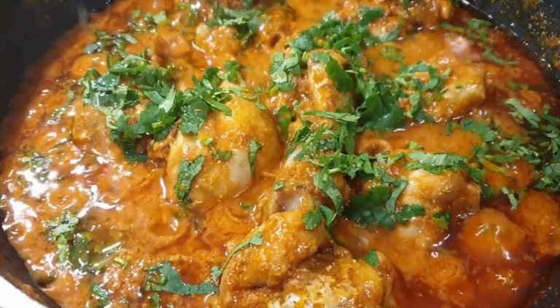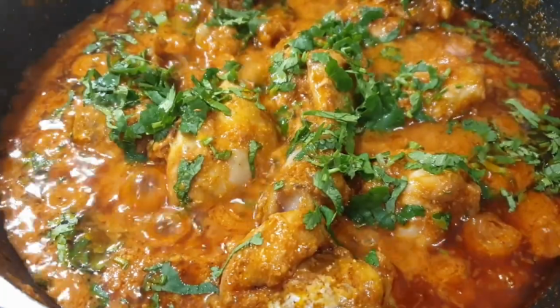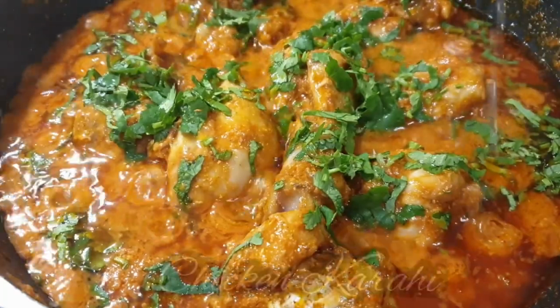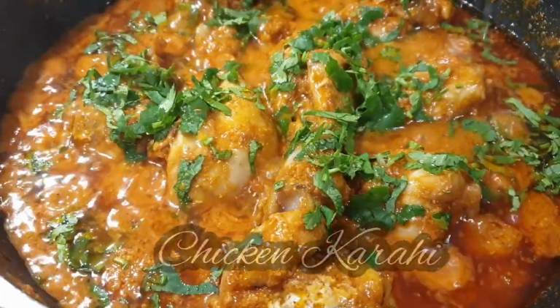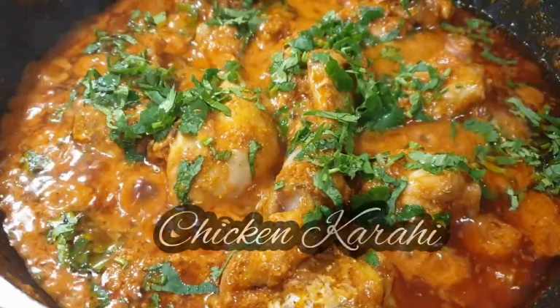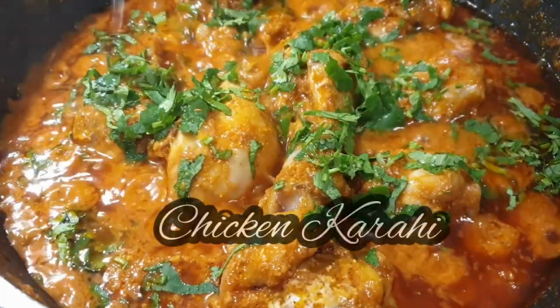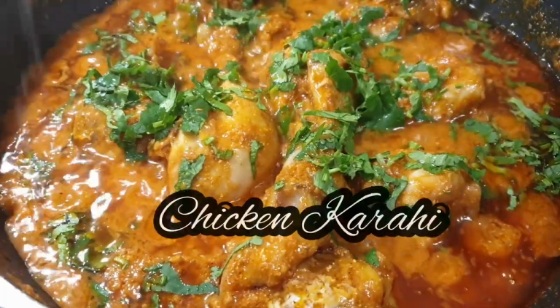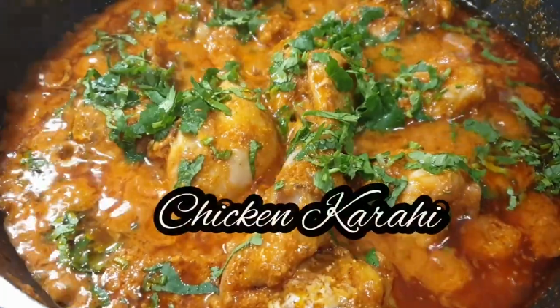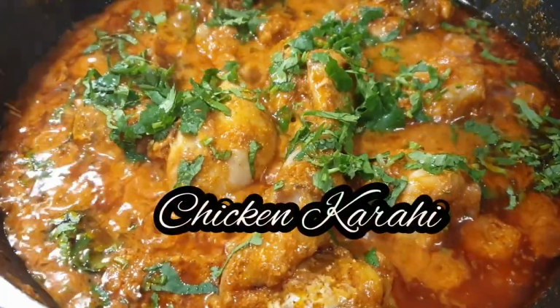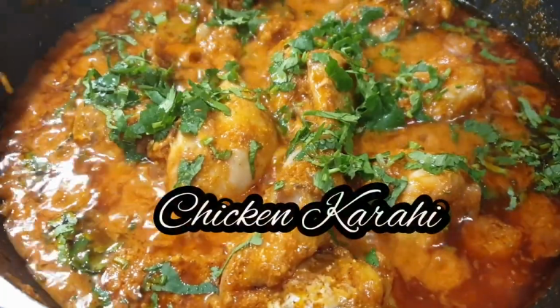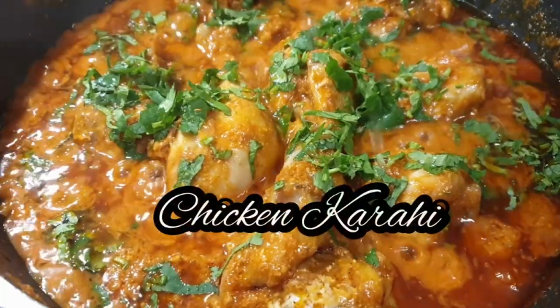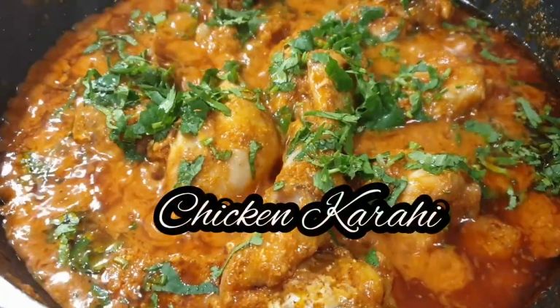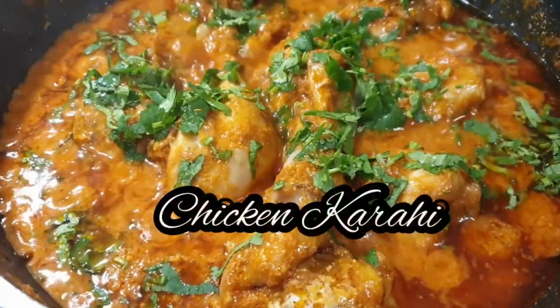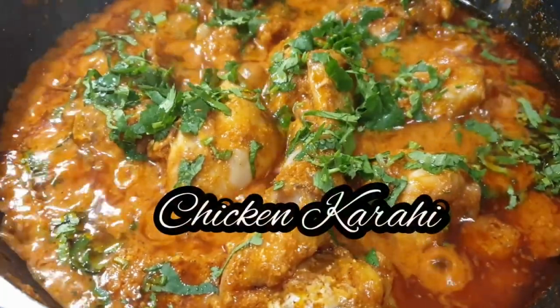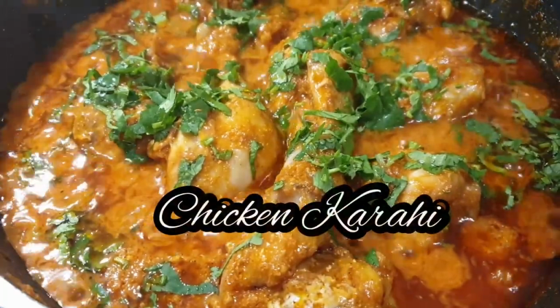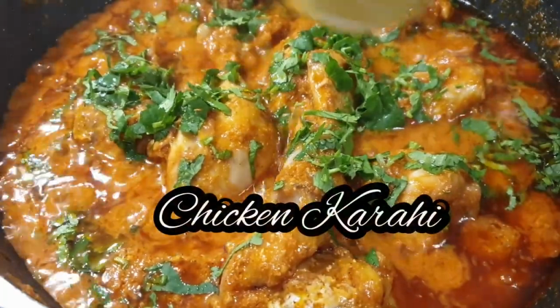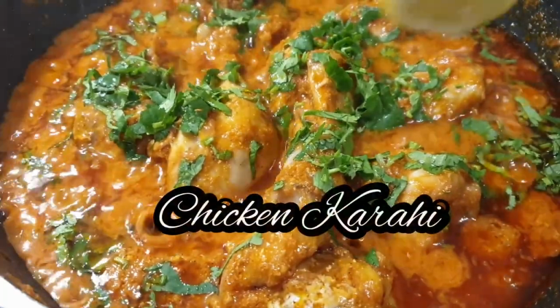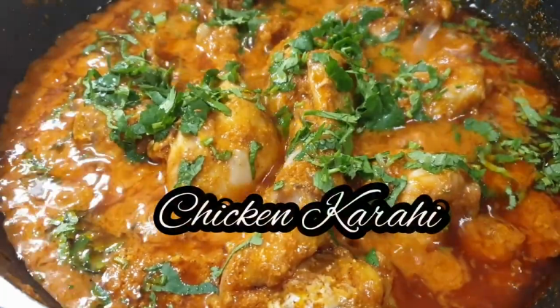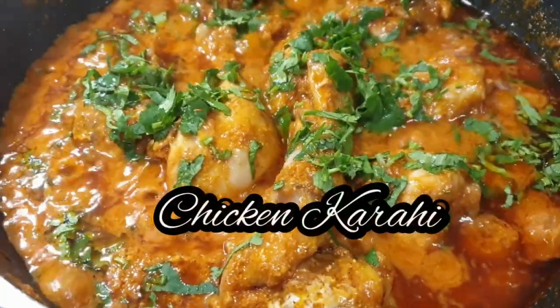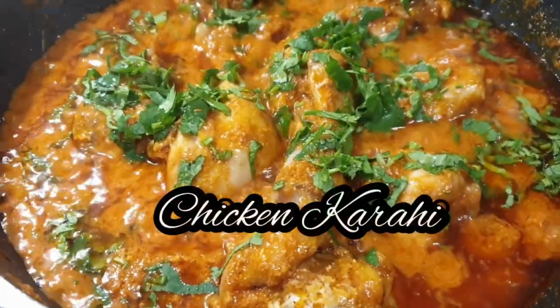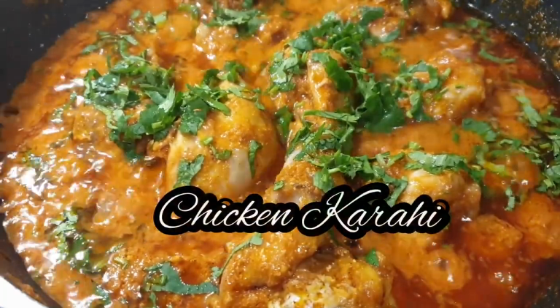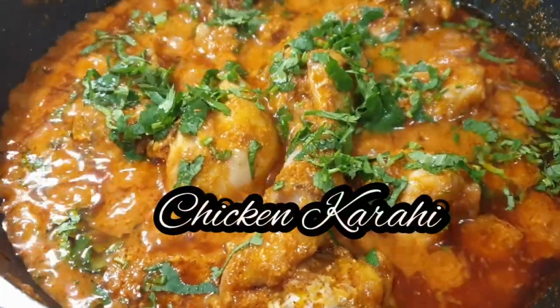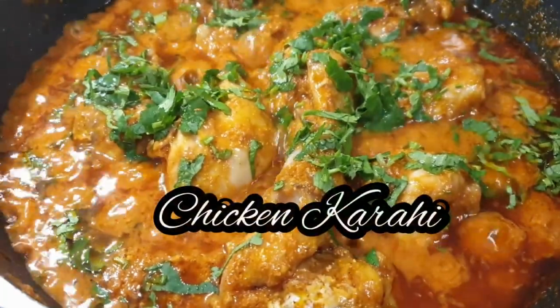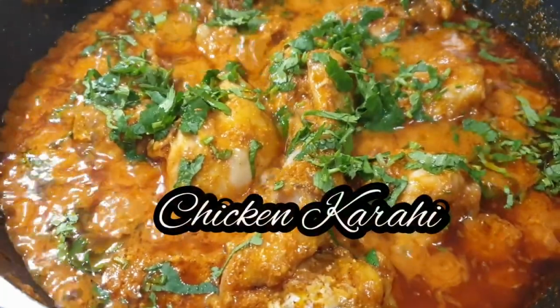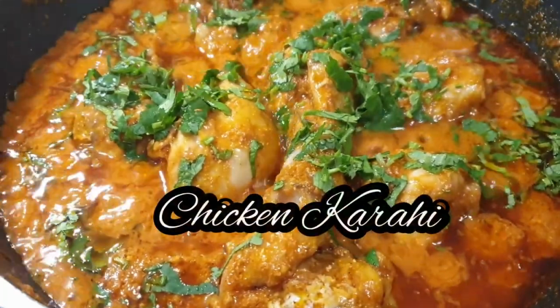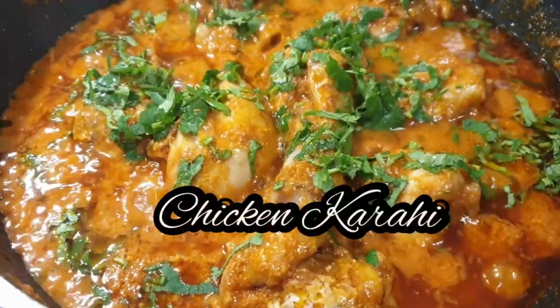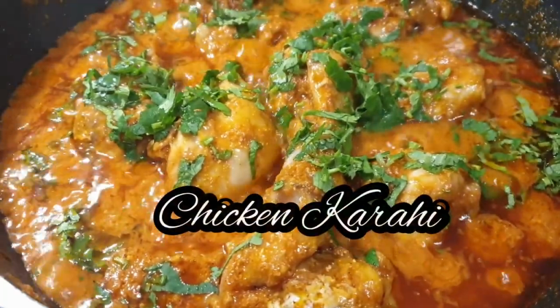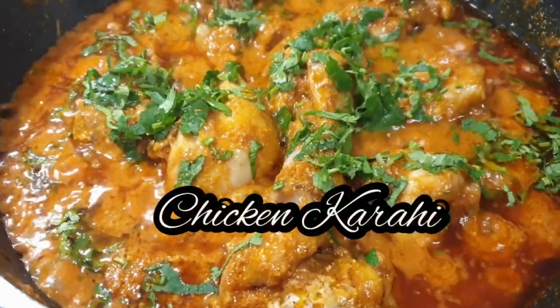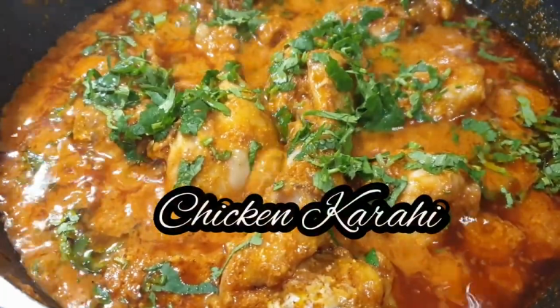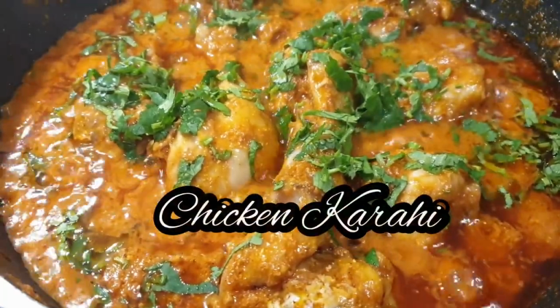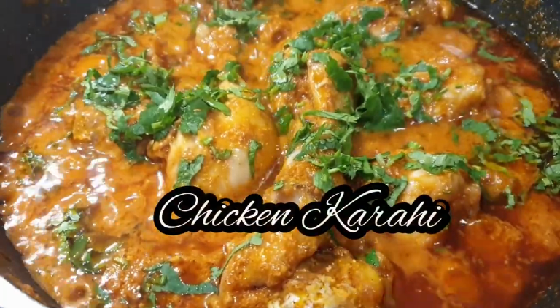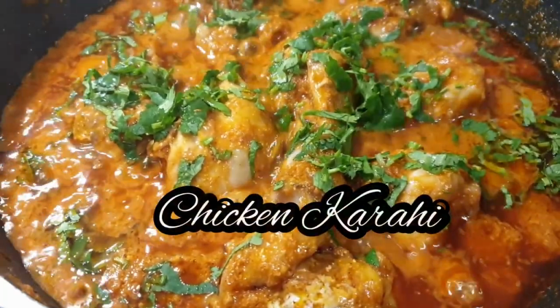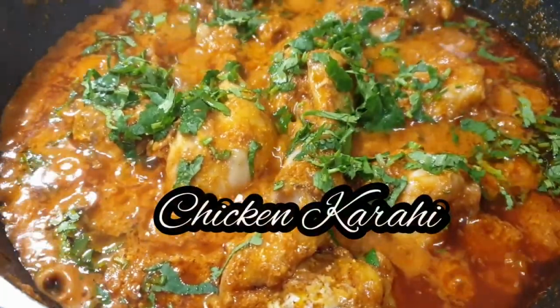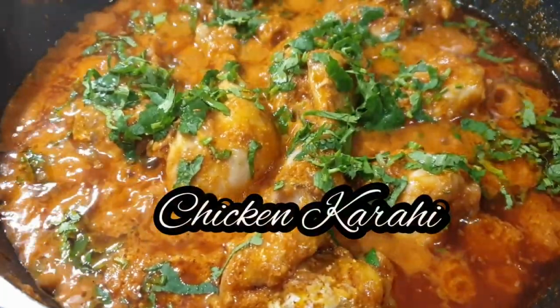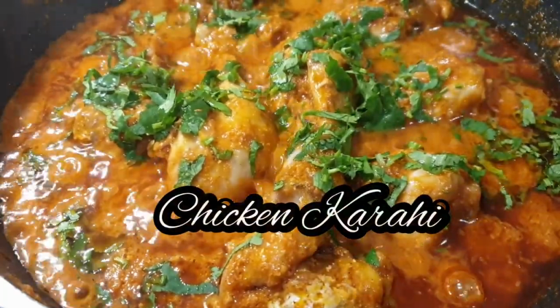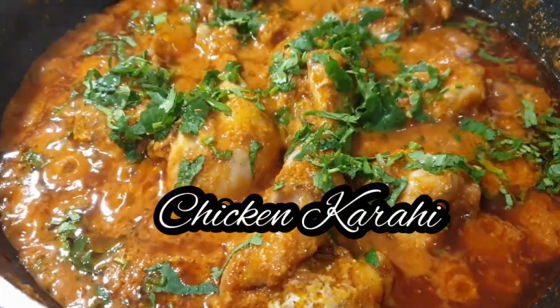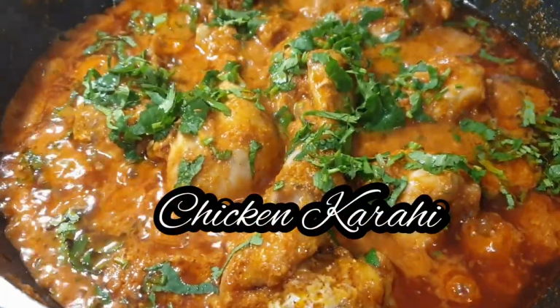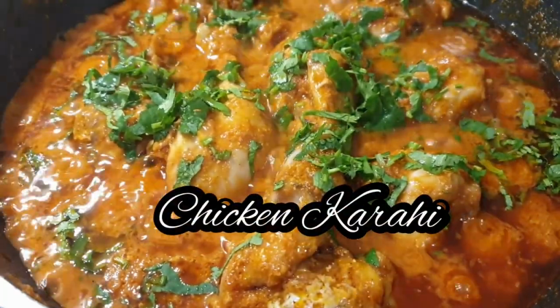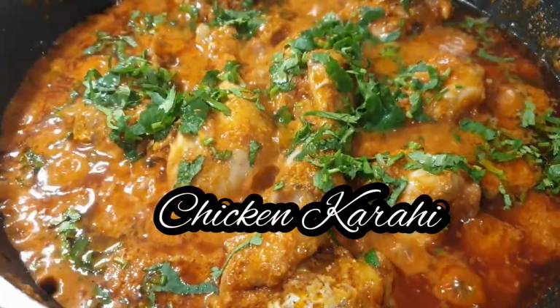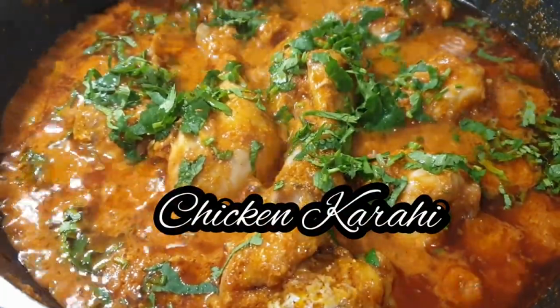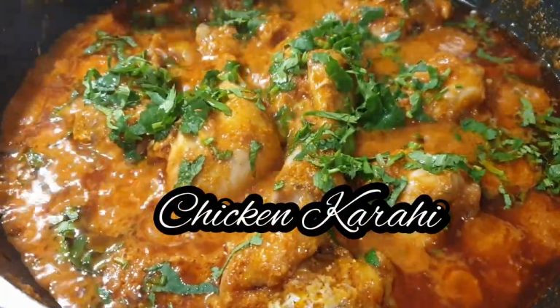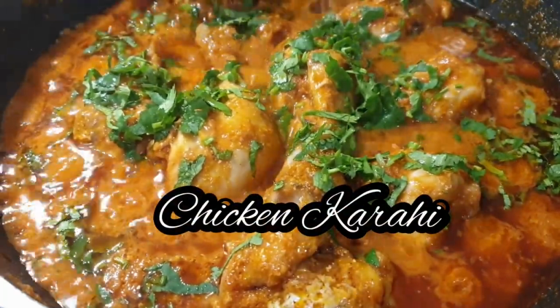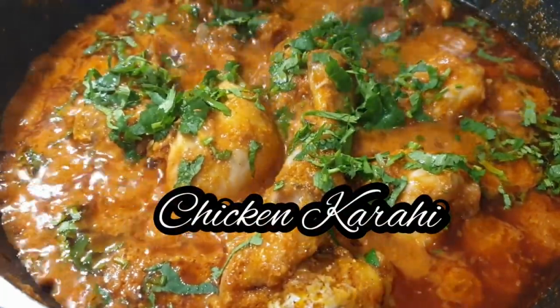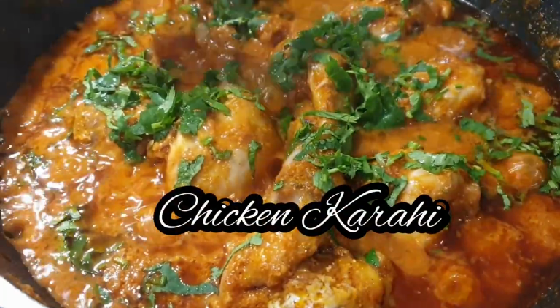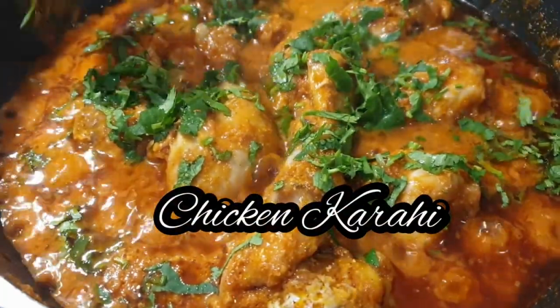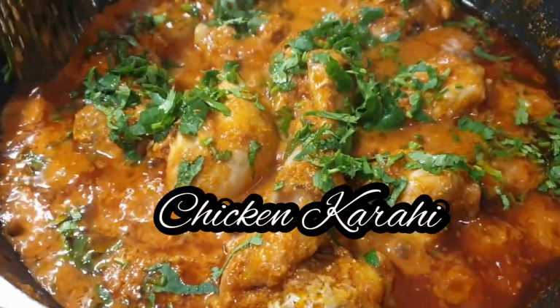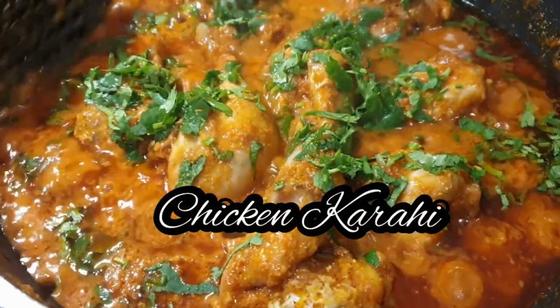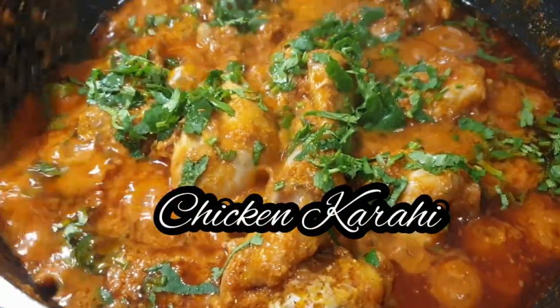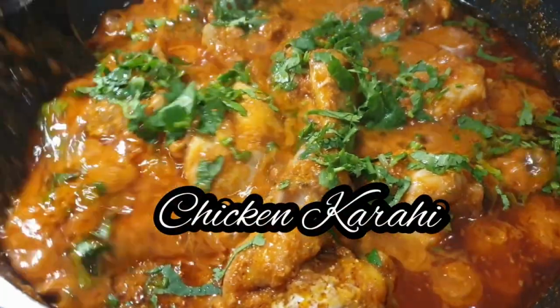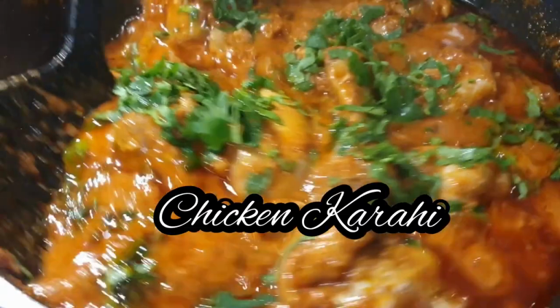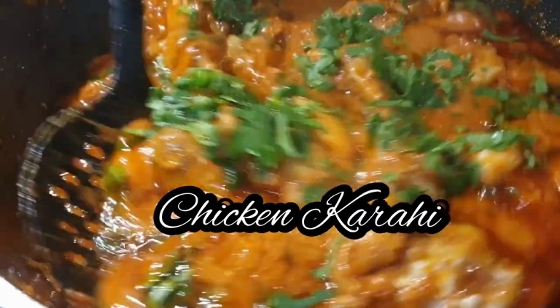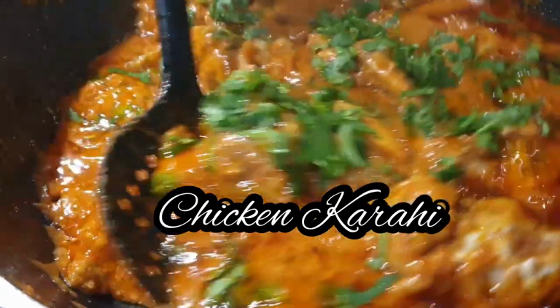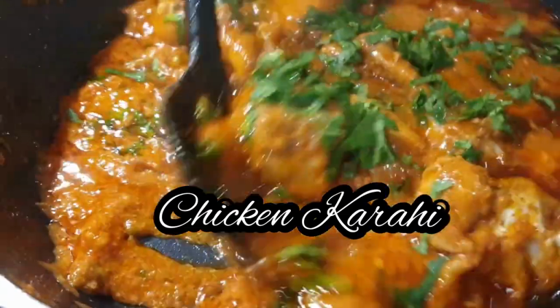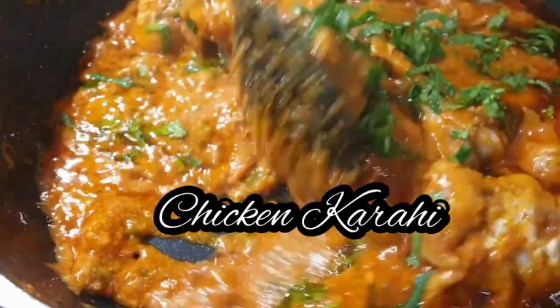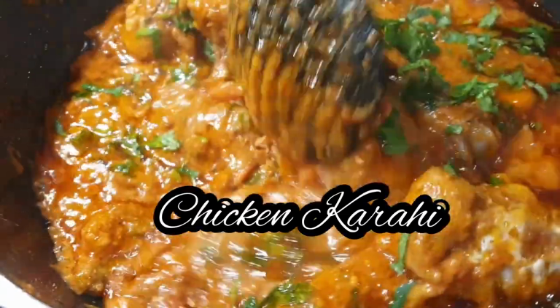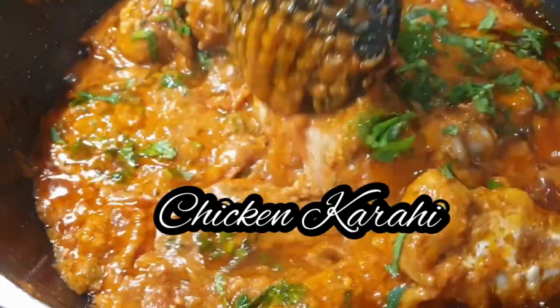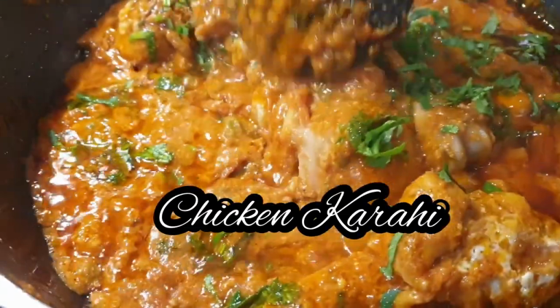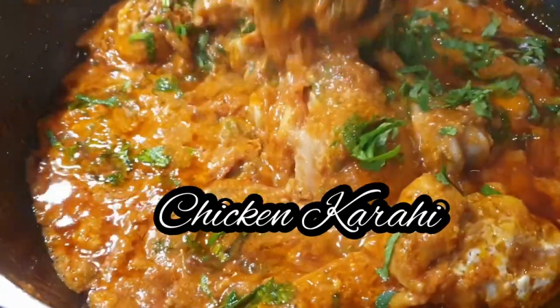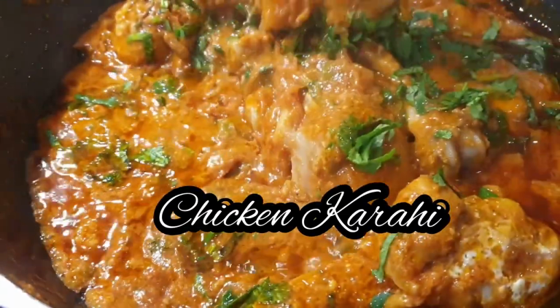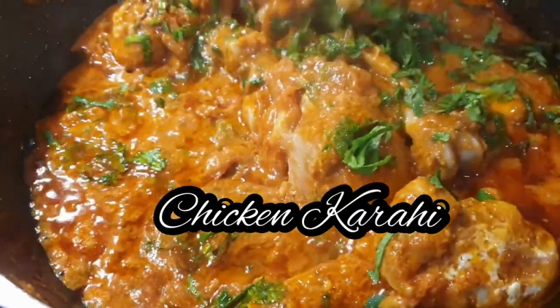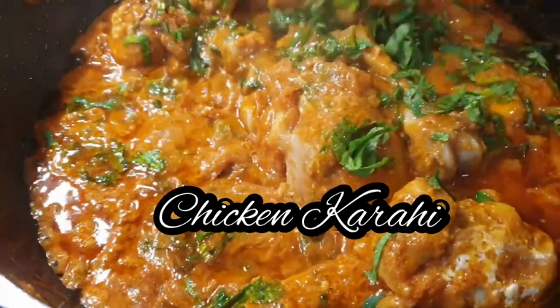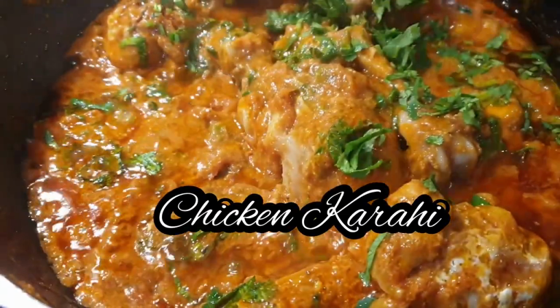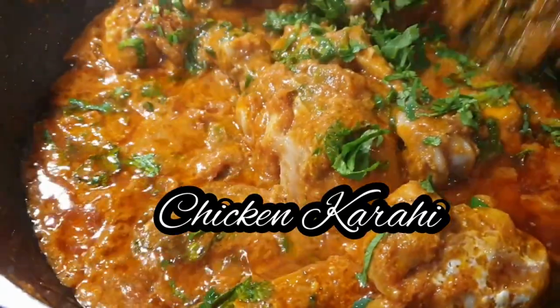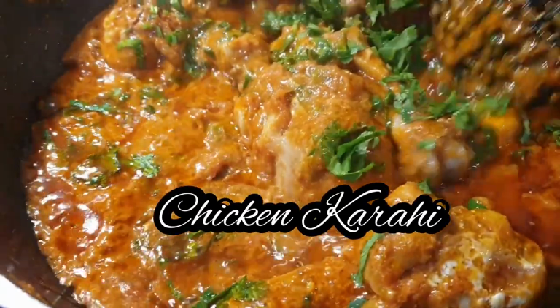Hello there, welcome! Today we'll be making some chicken karai, all in the comfort of your home. Let's get started.